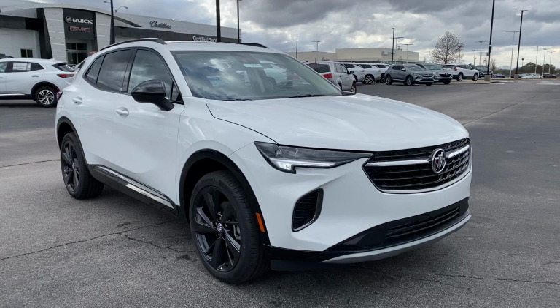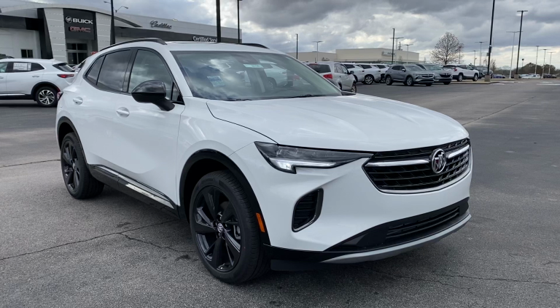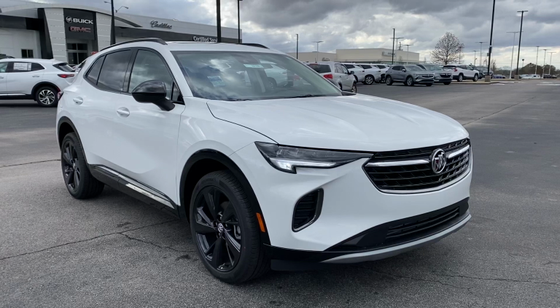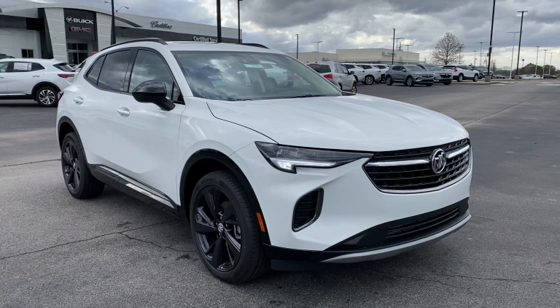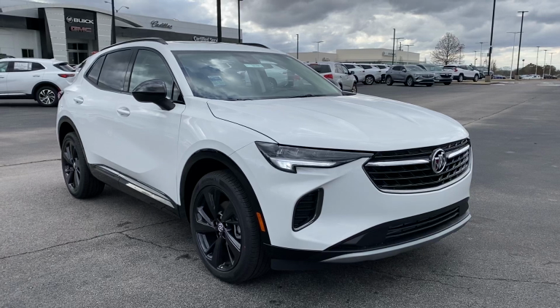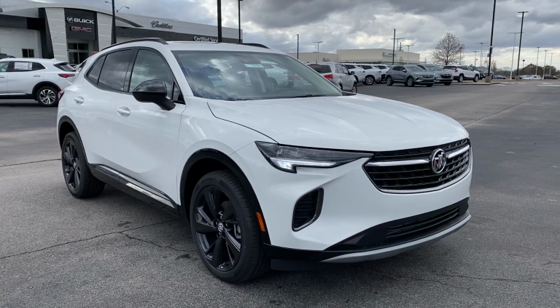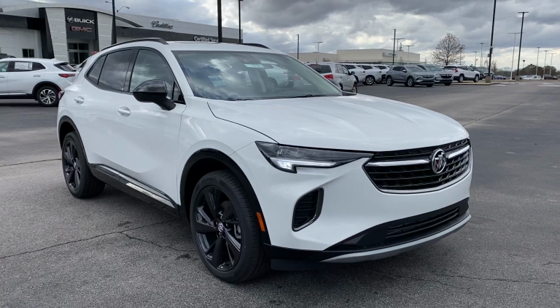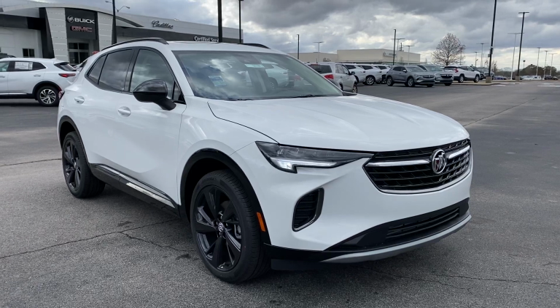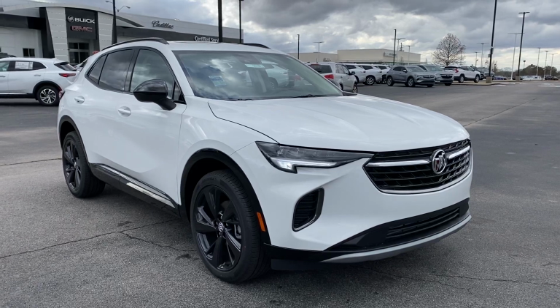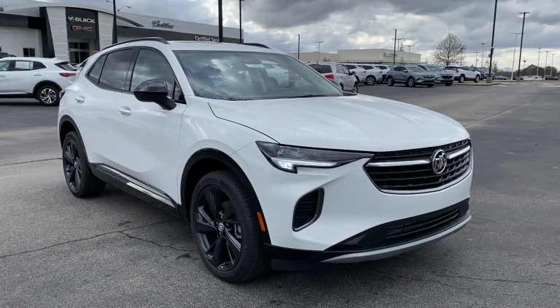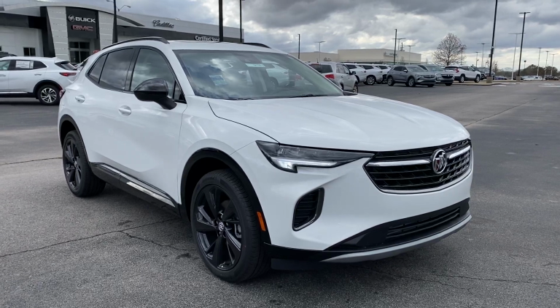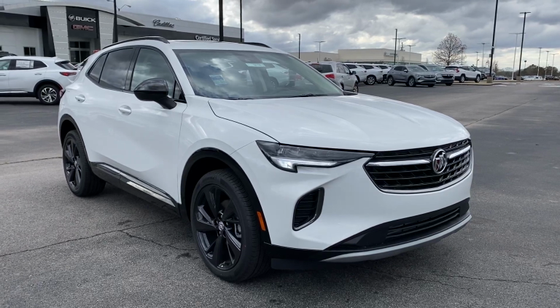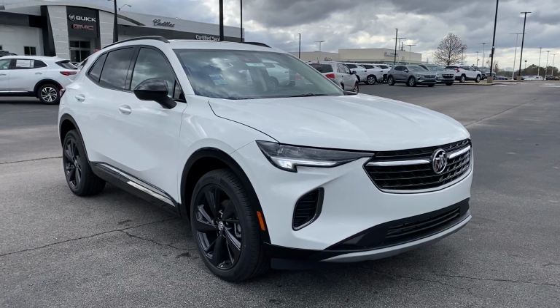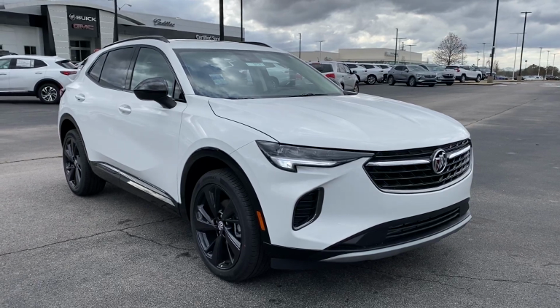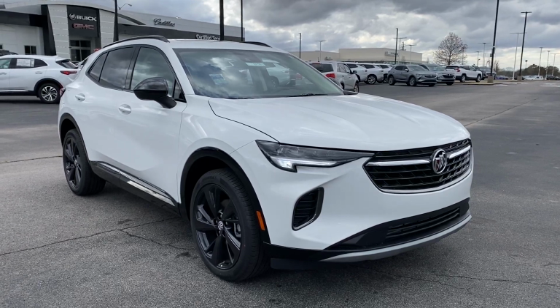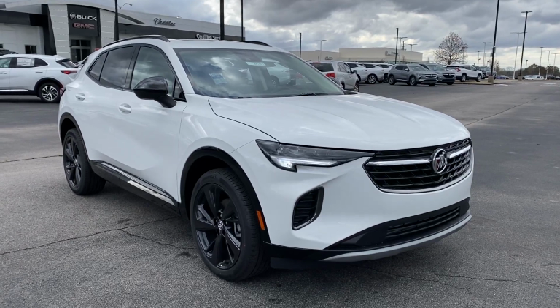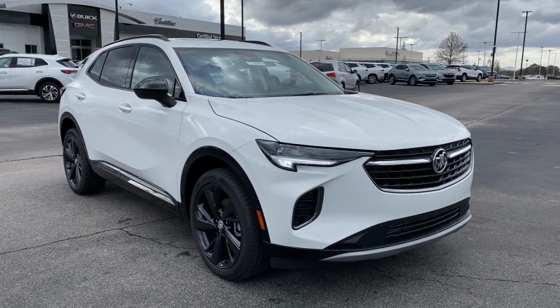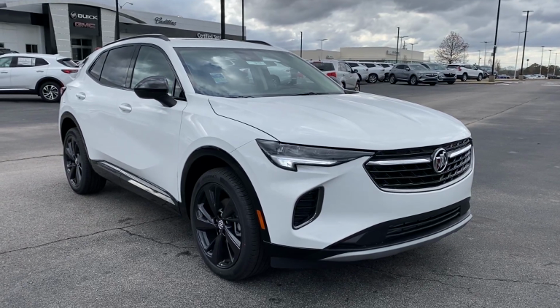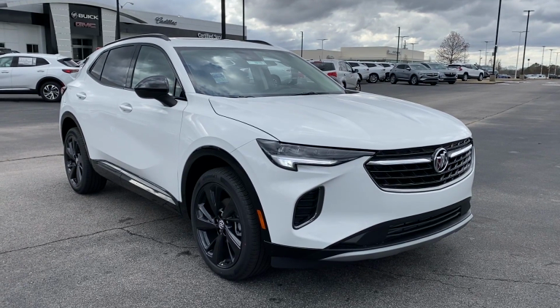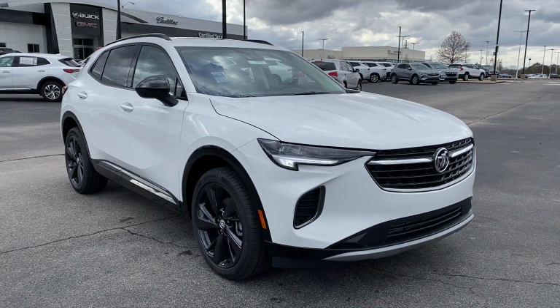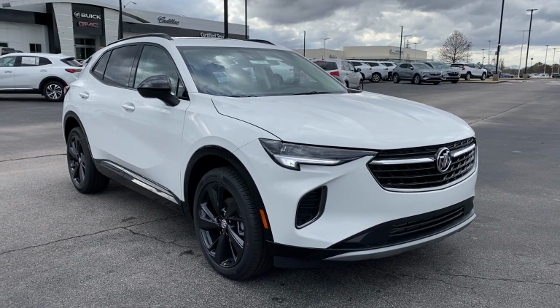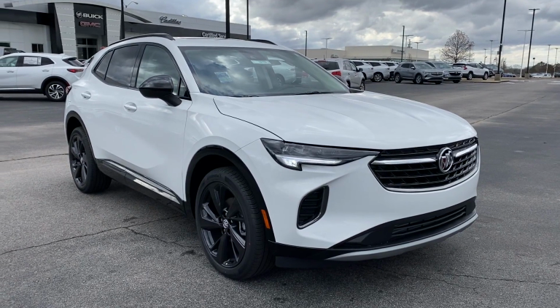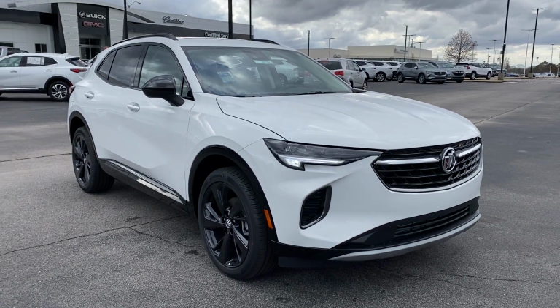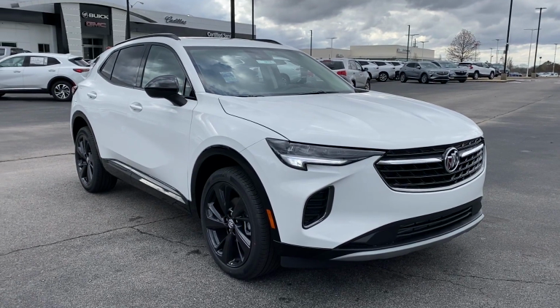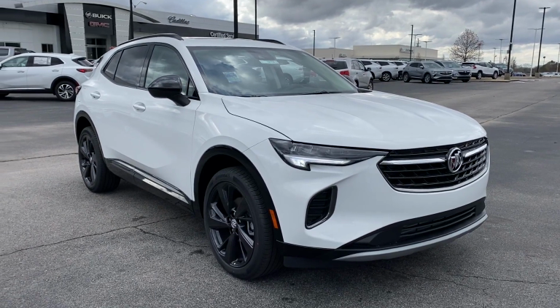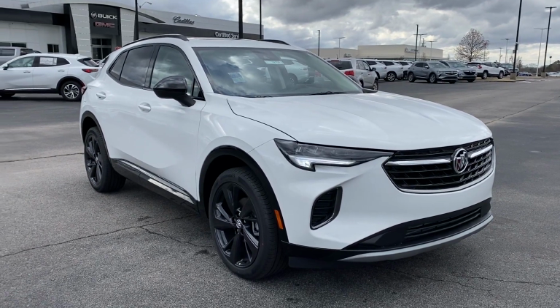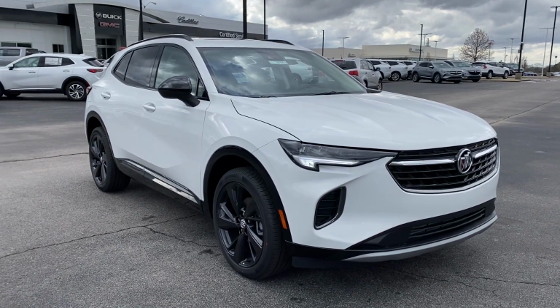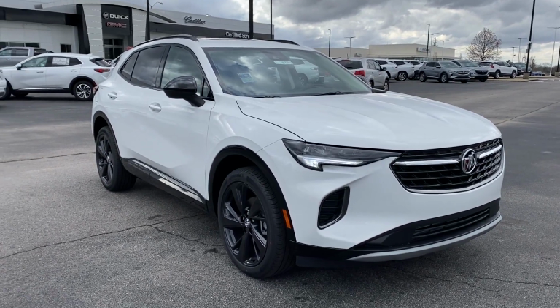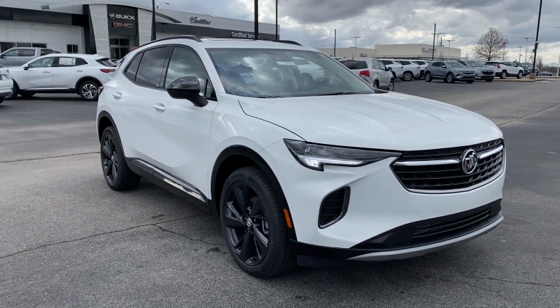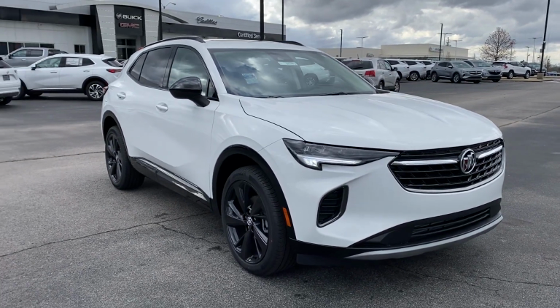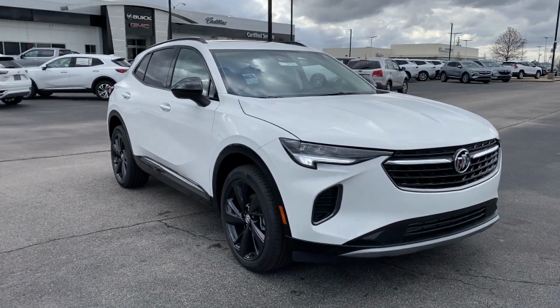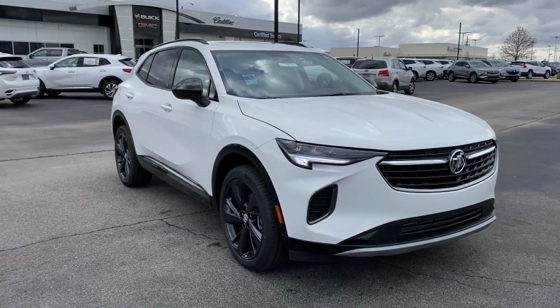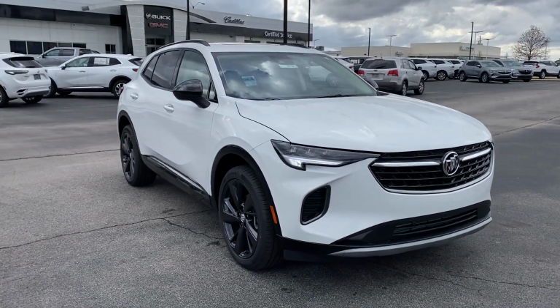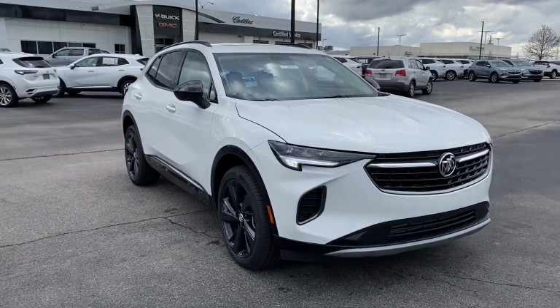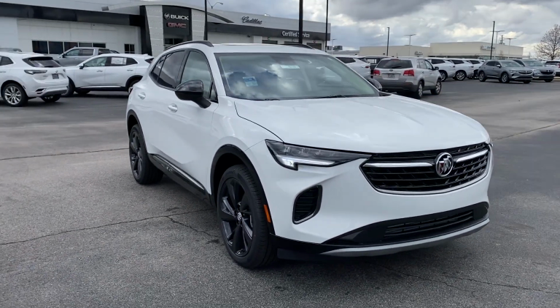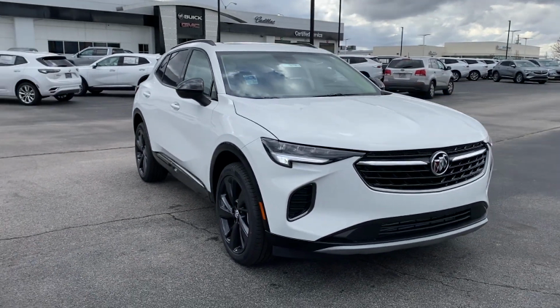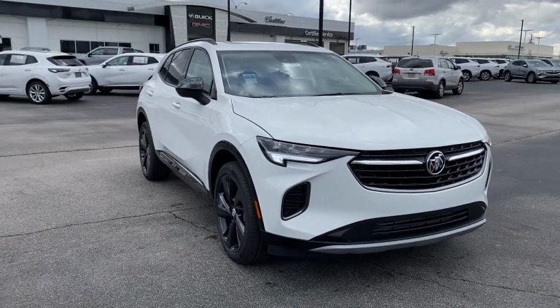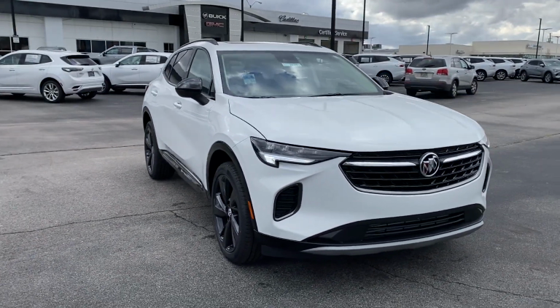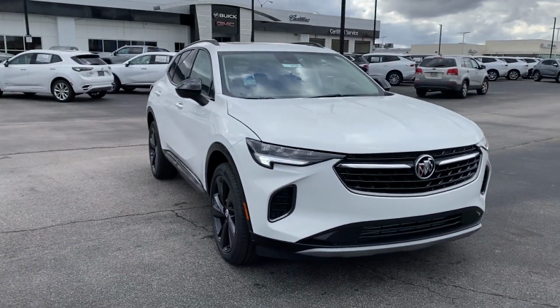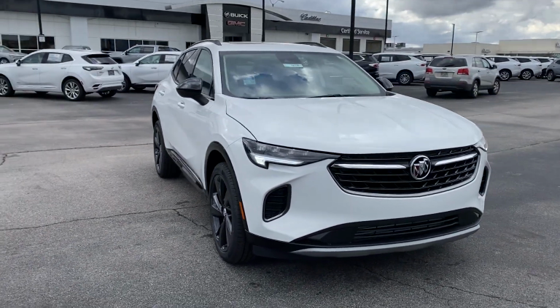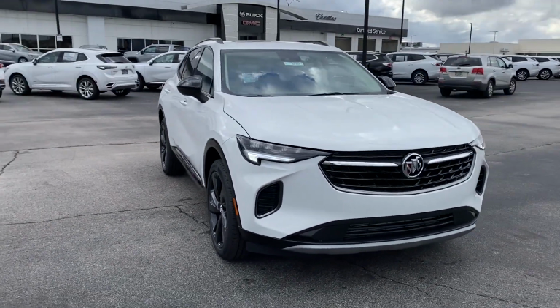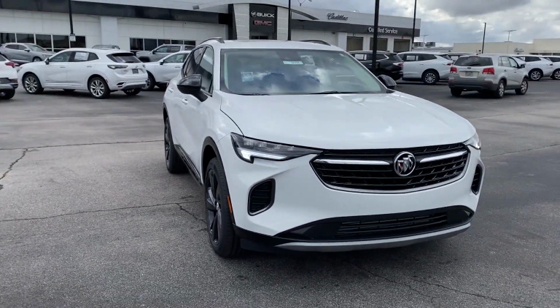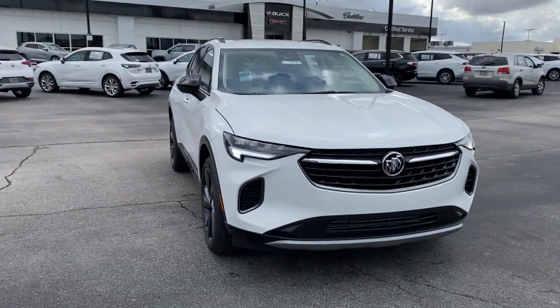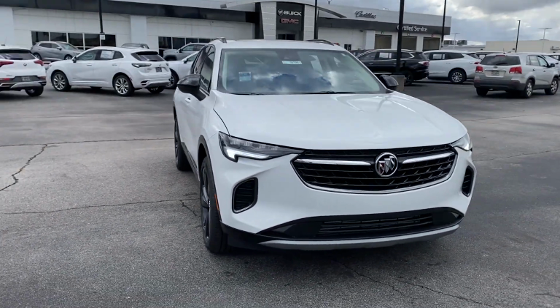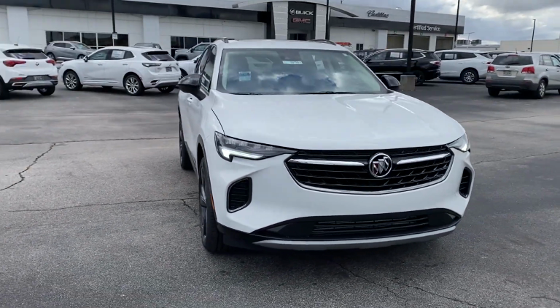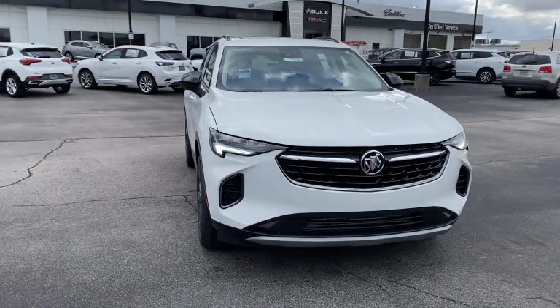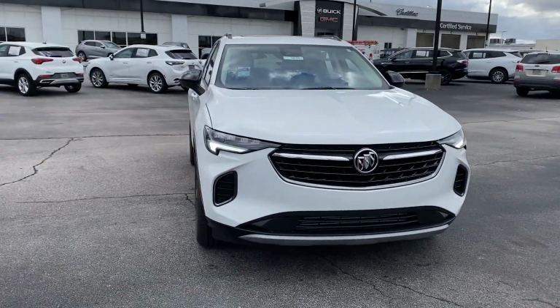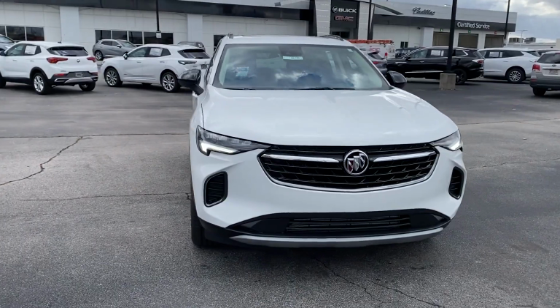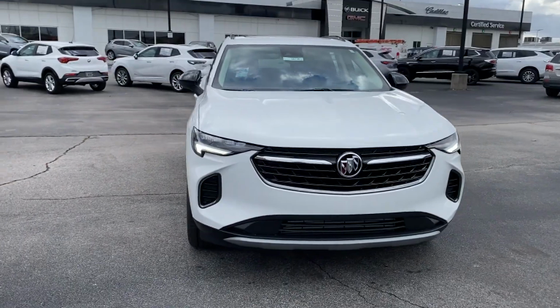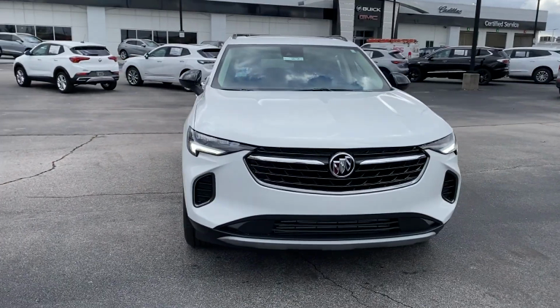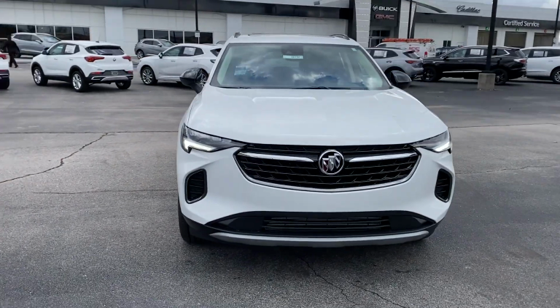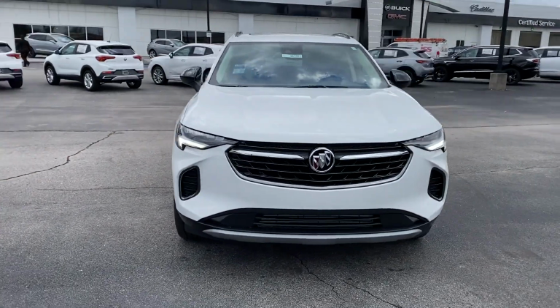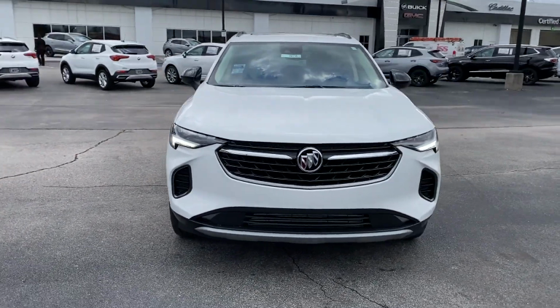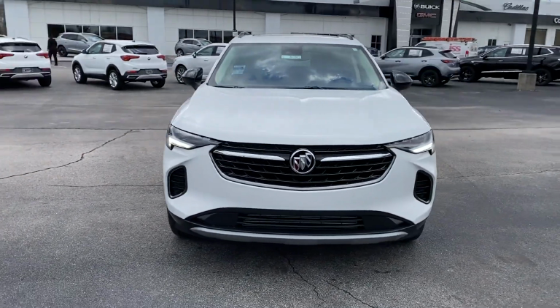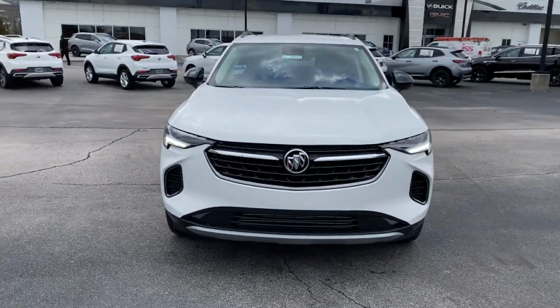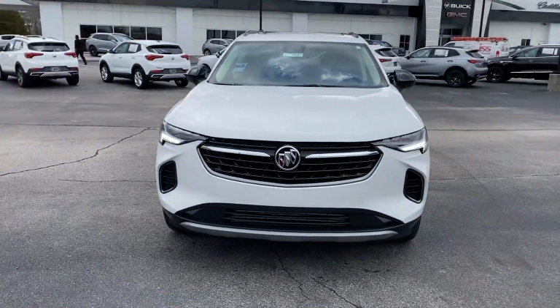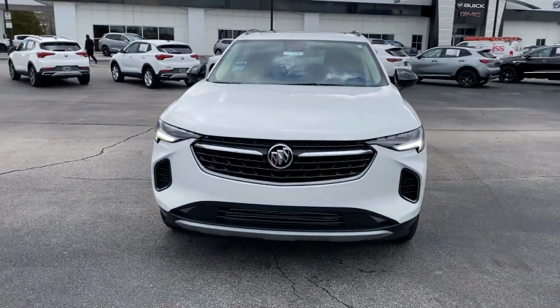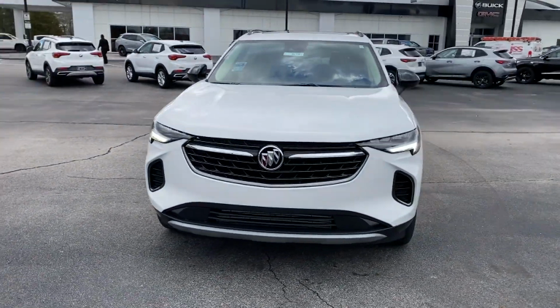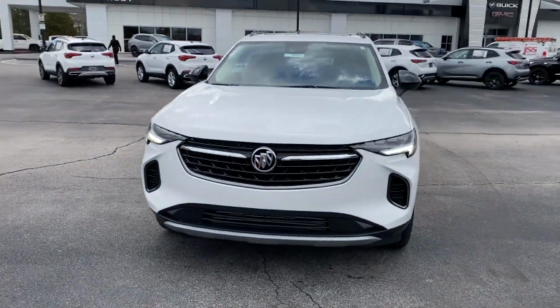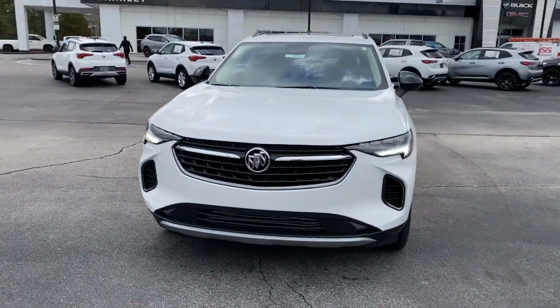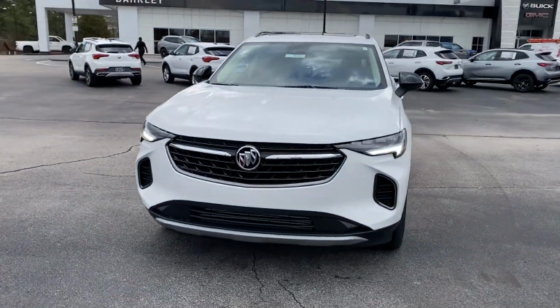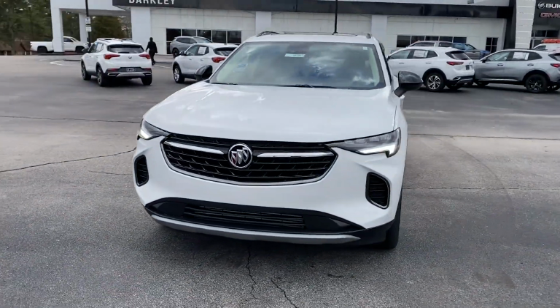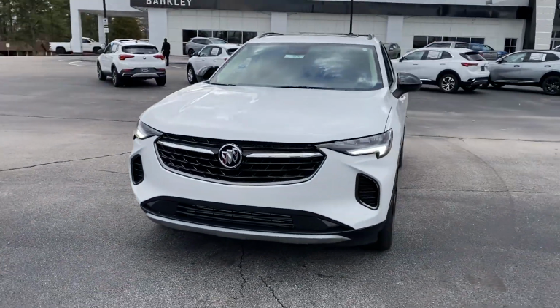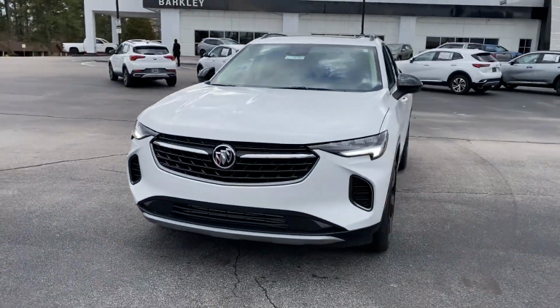2023 Buick Envision. This SUV offers space as well as power and performance.